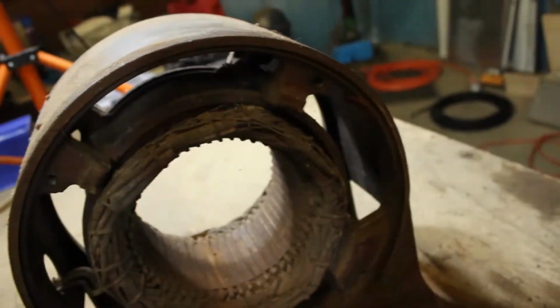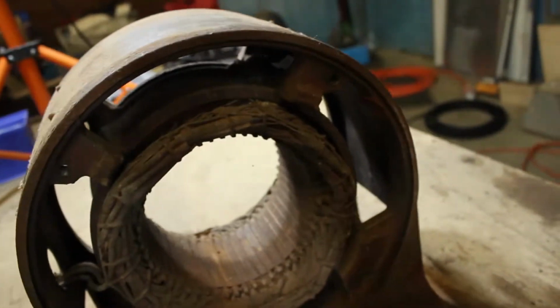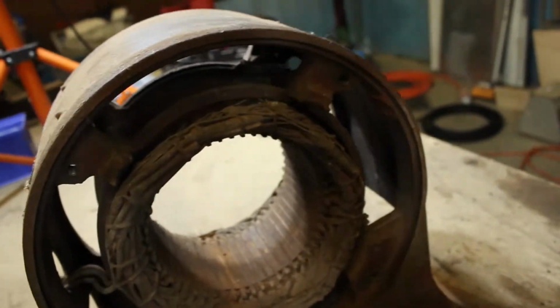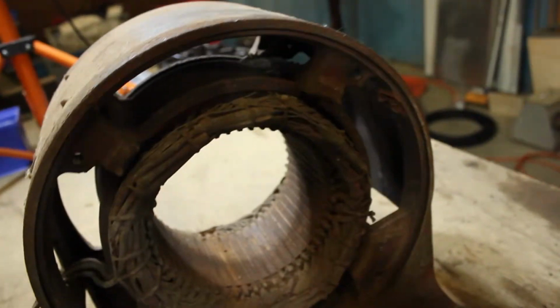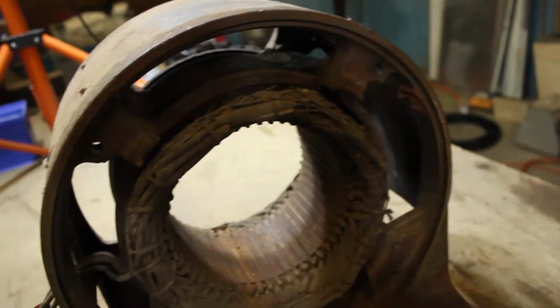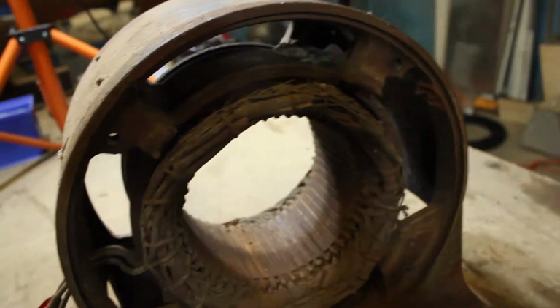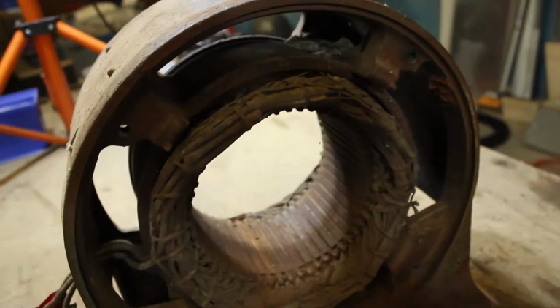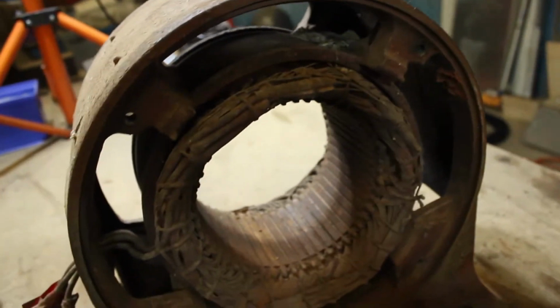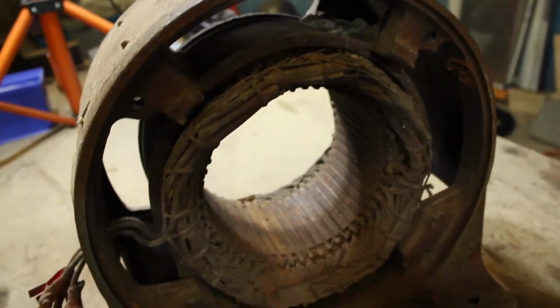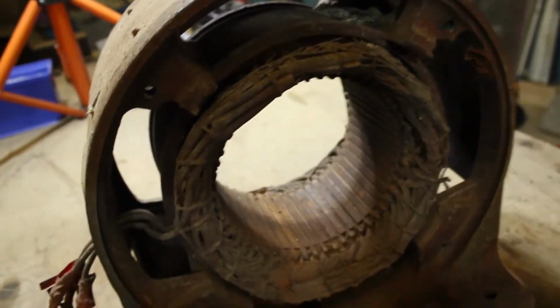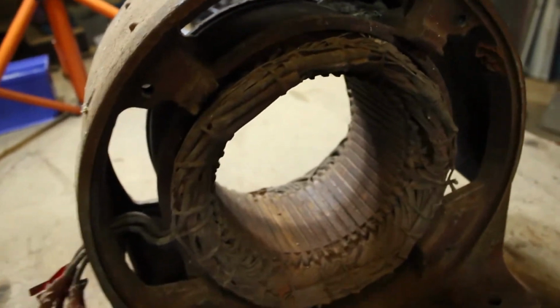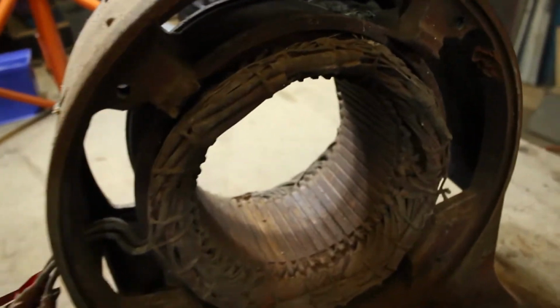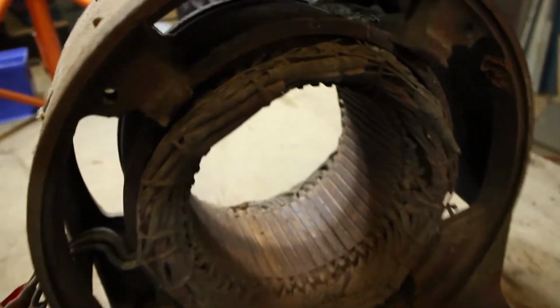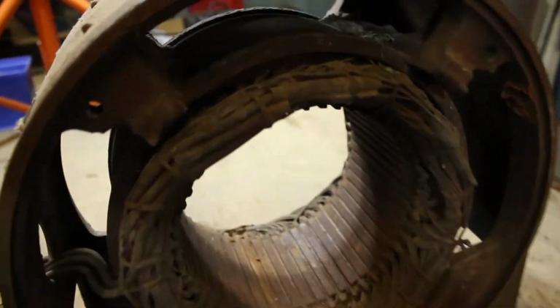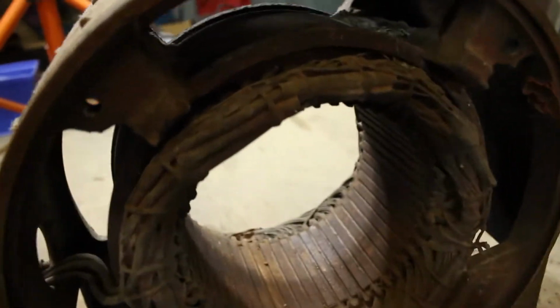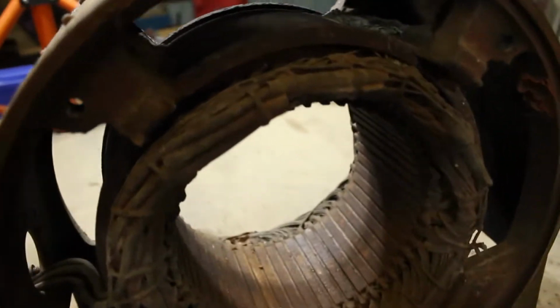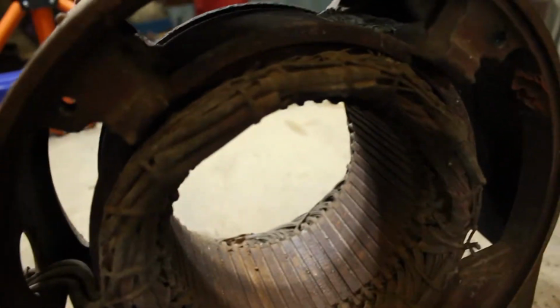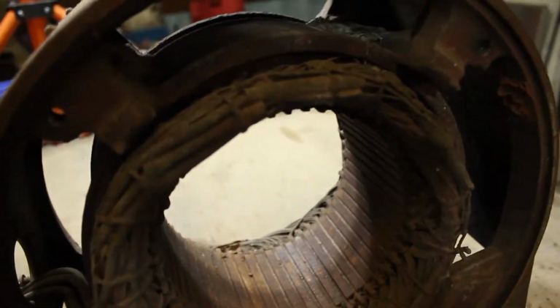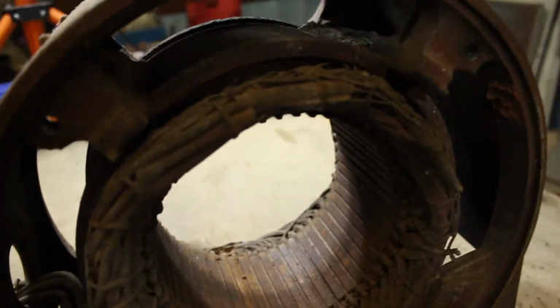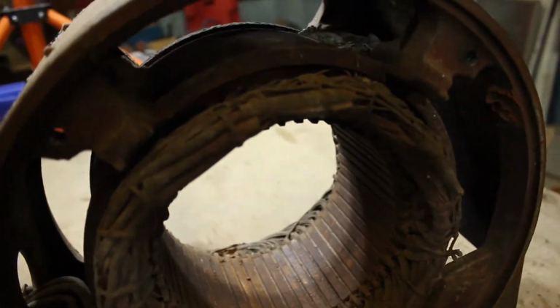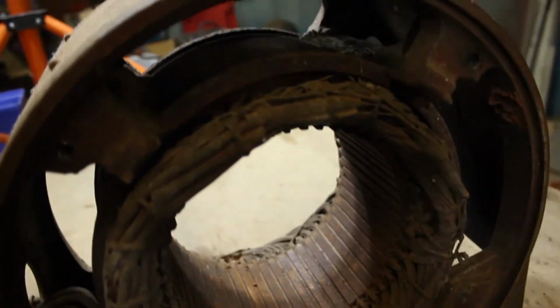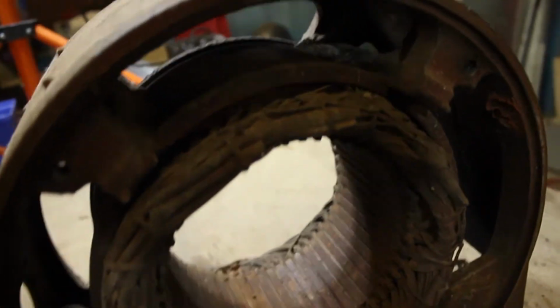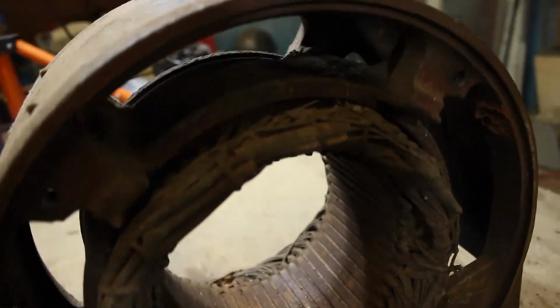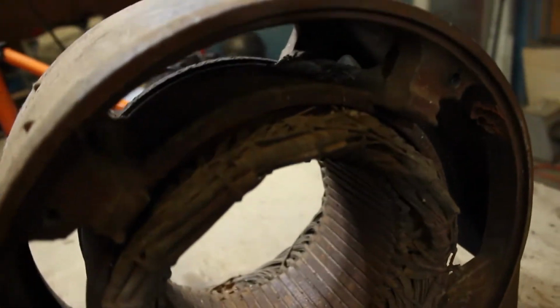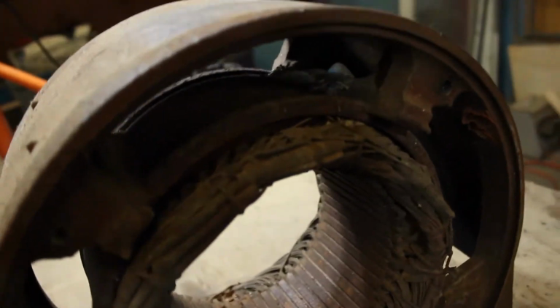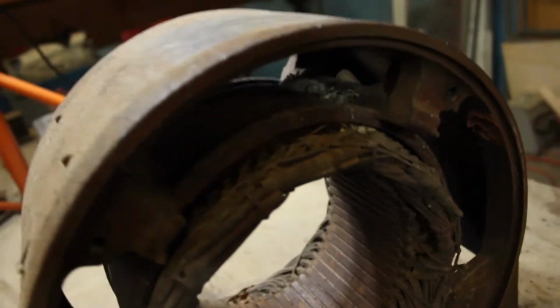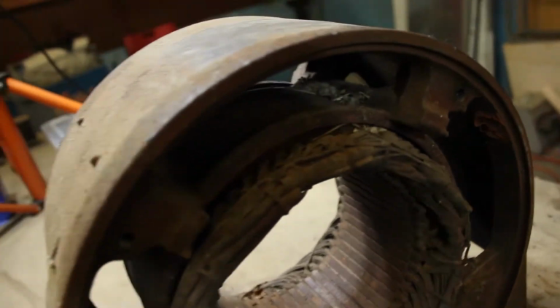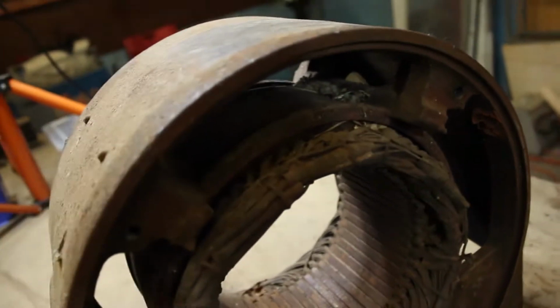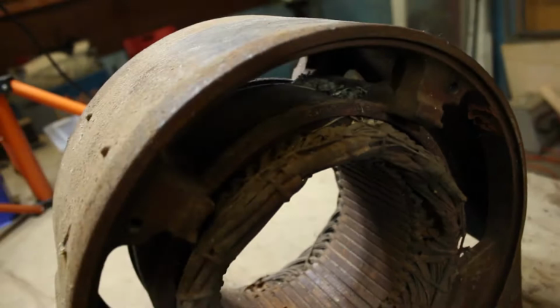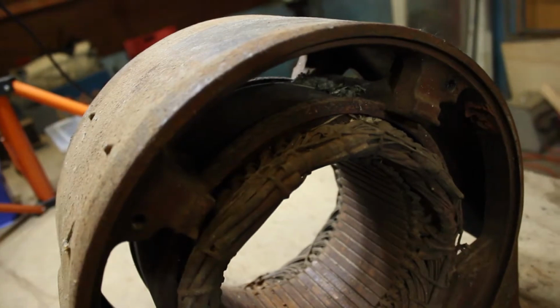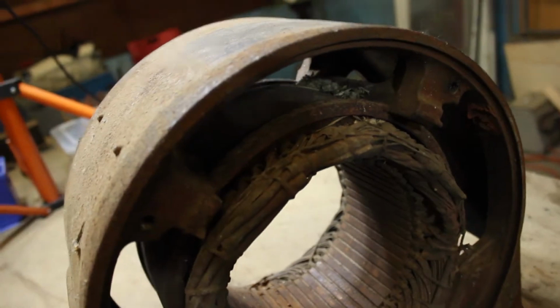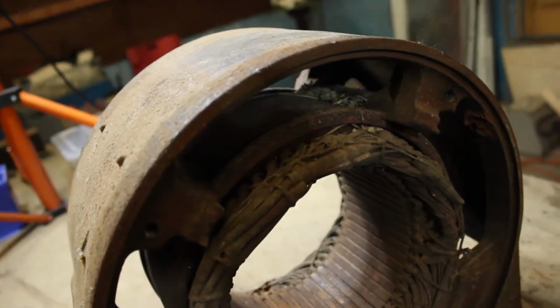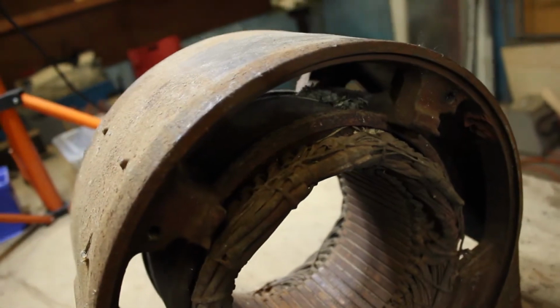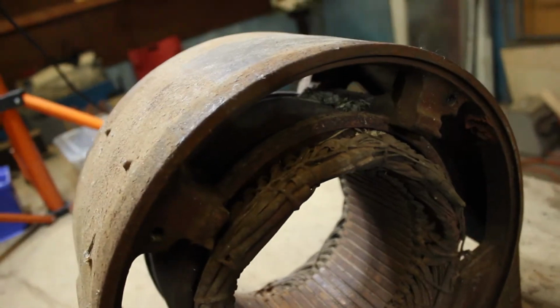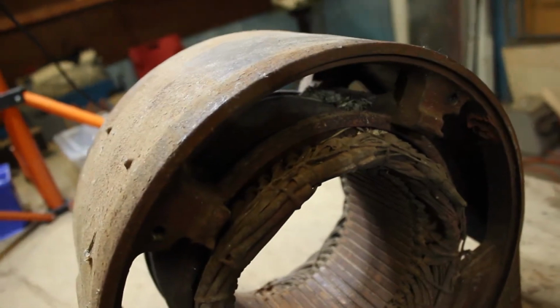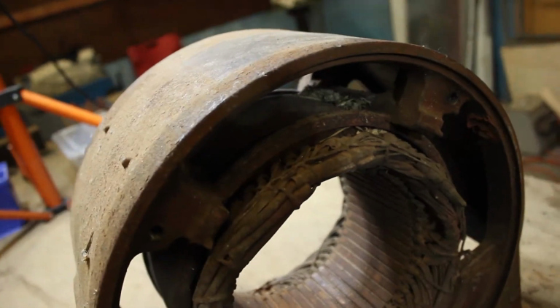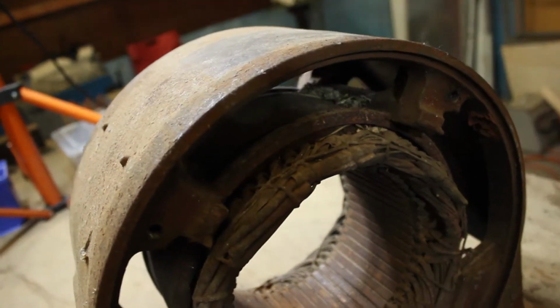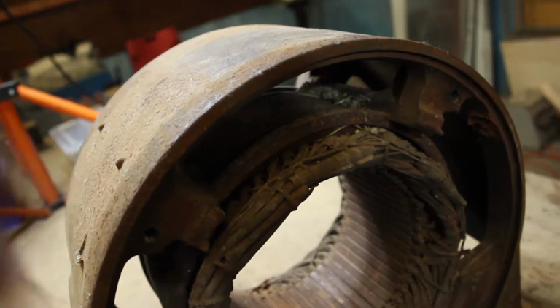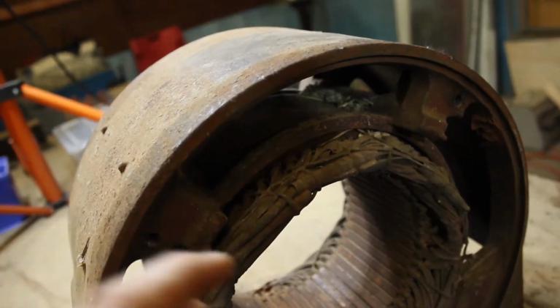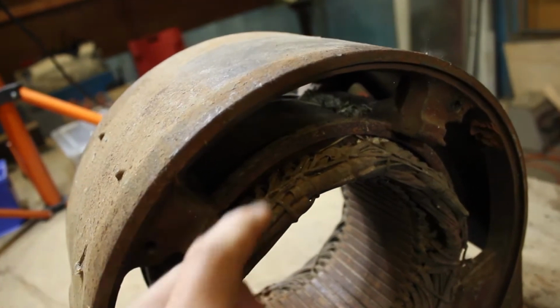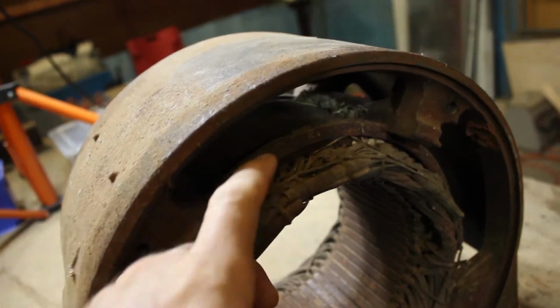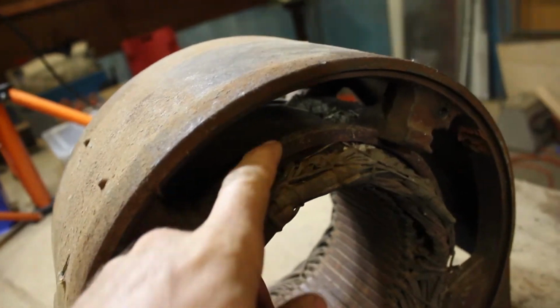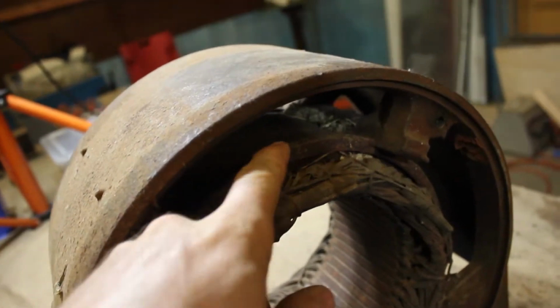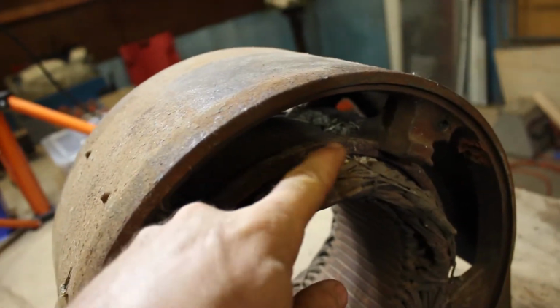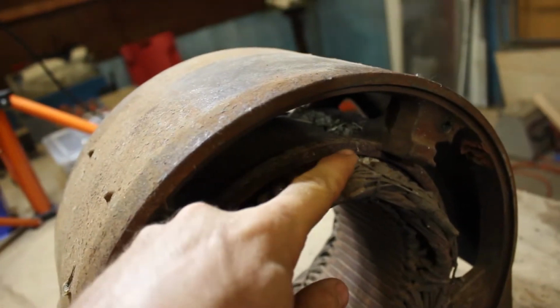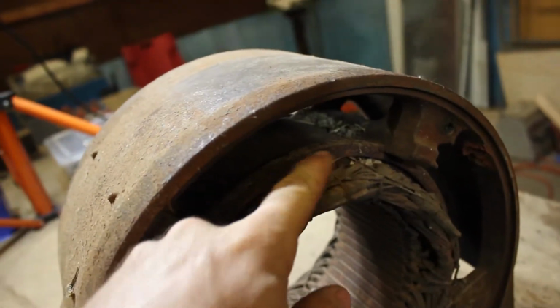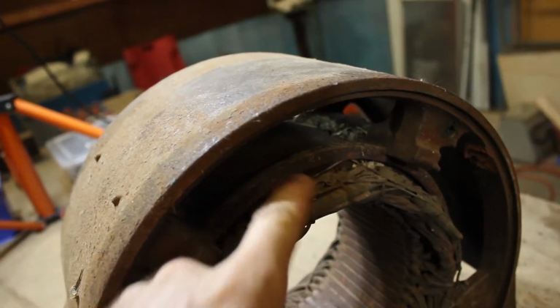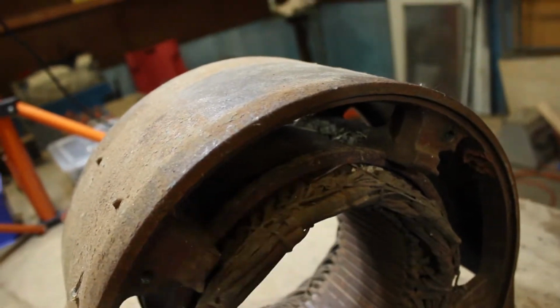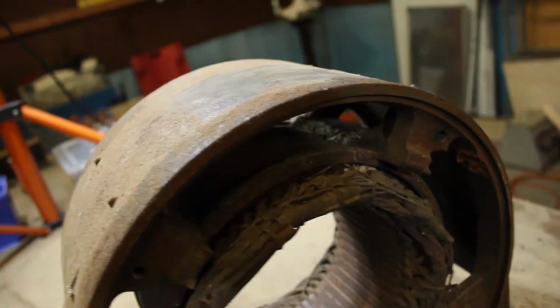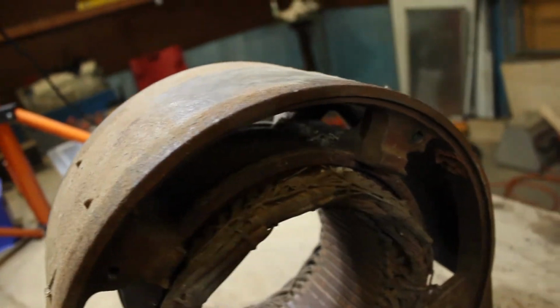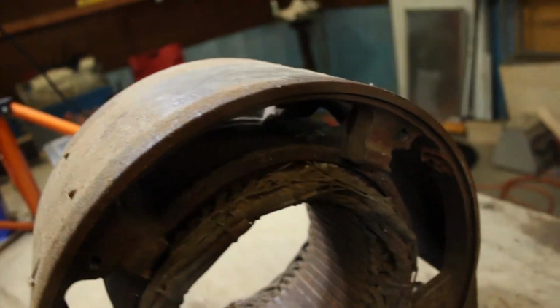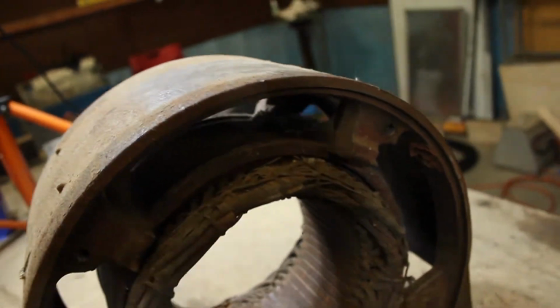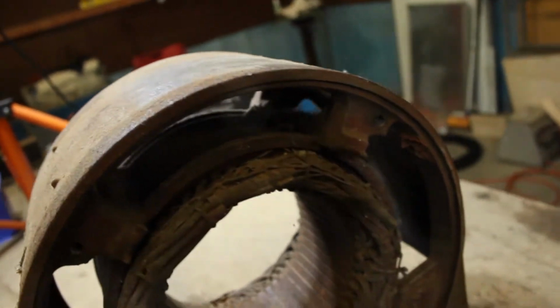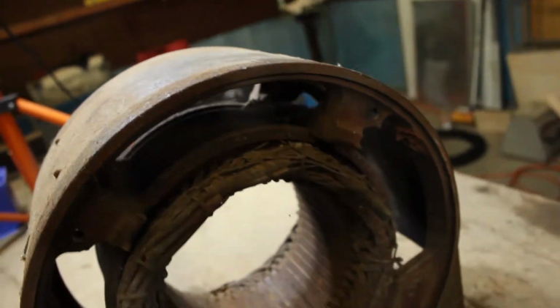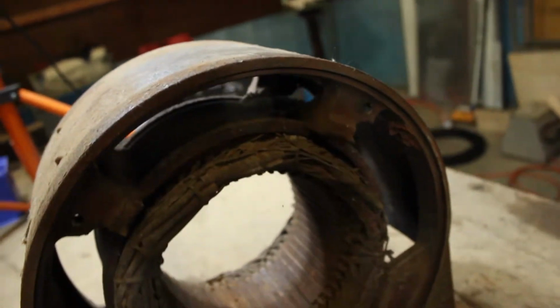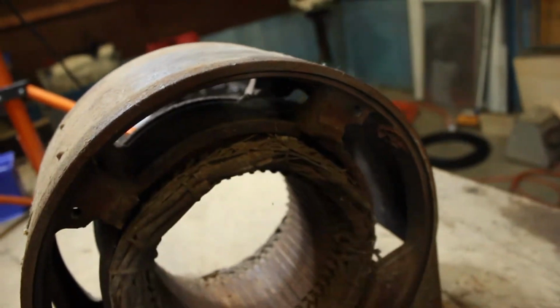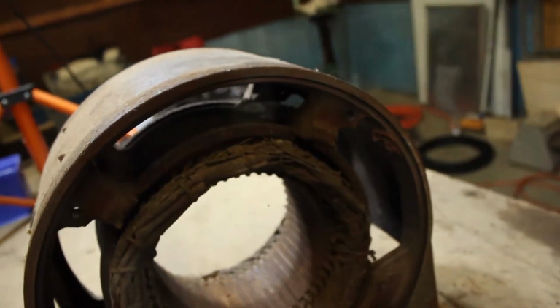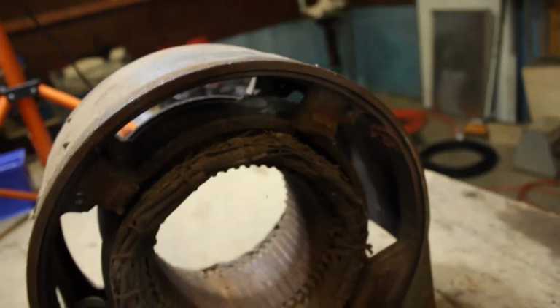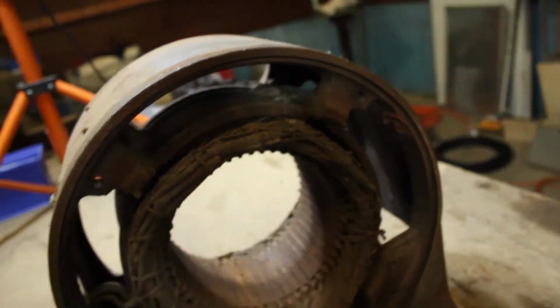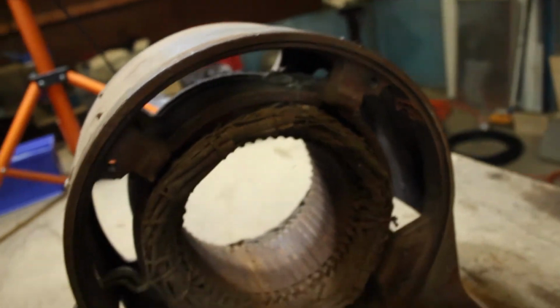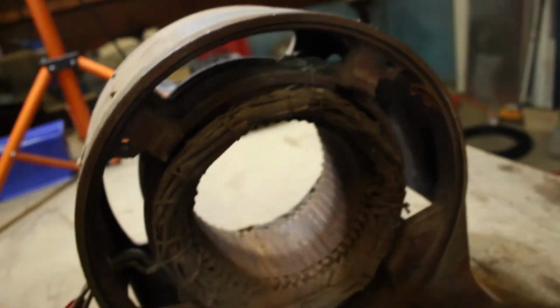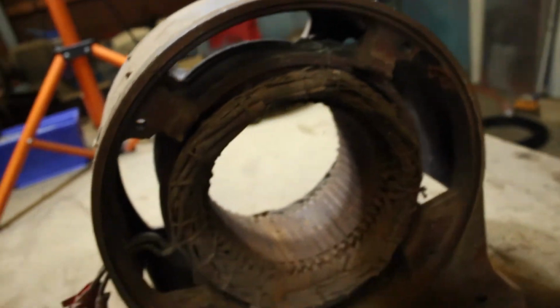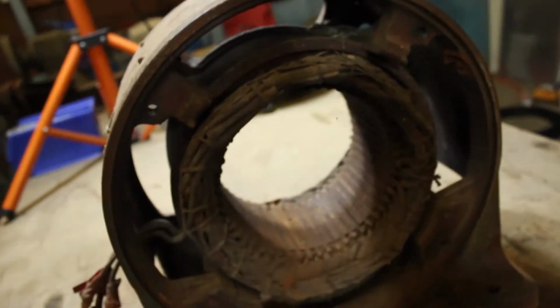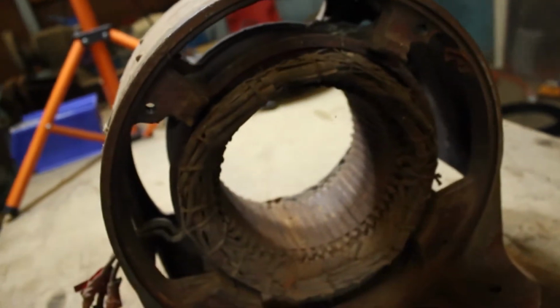Most of this motor's just got dirt on it. There's a small little mouse nest up in here — well, the start of one anyway.